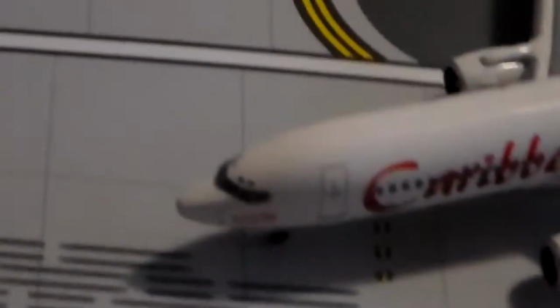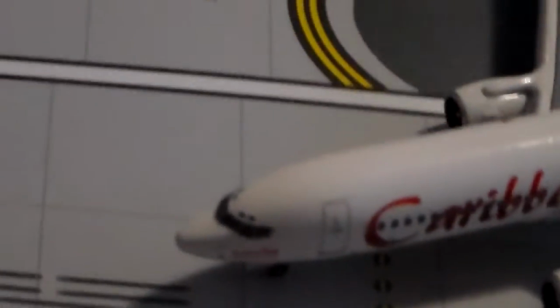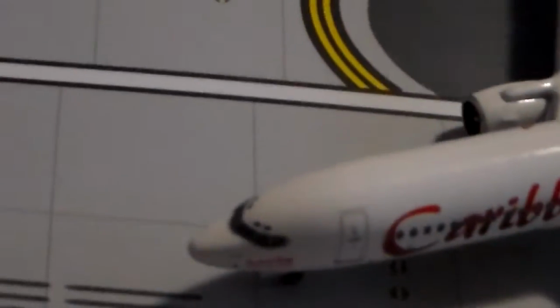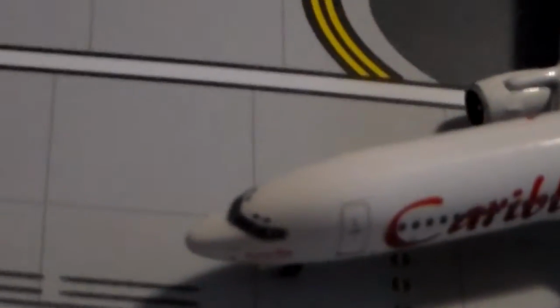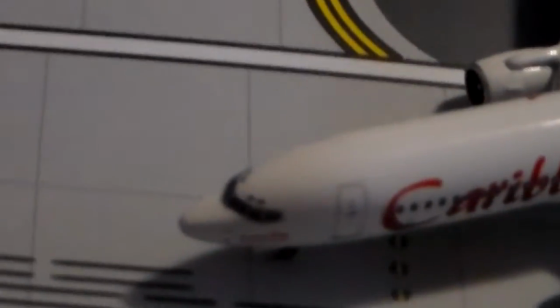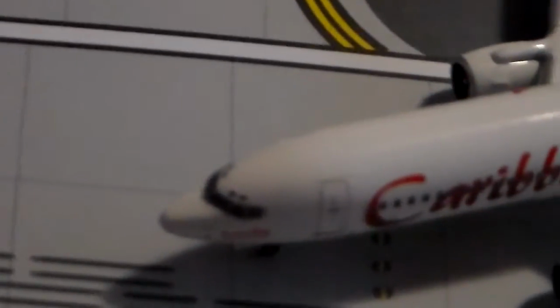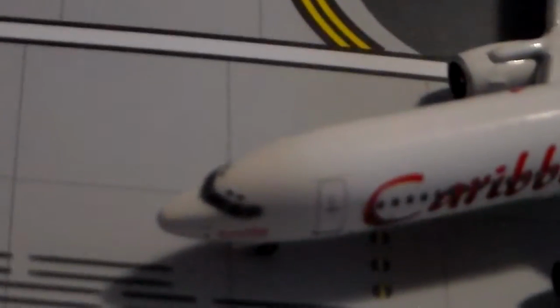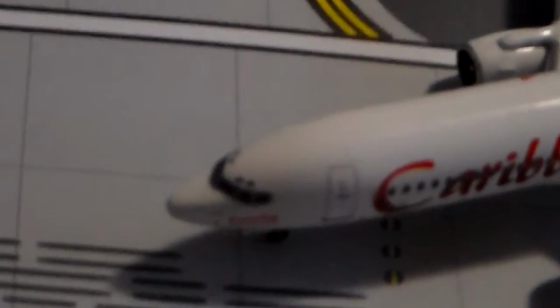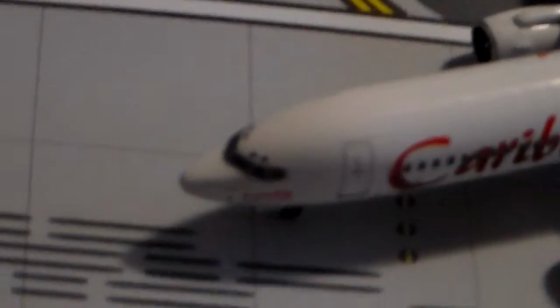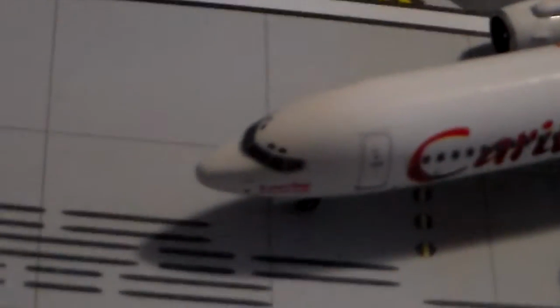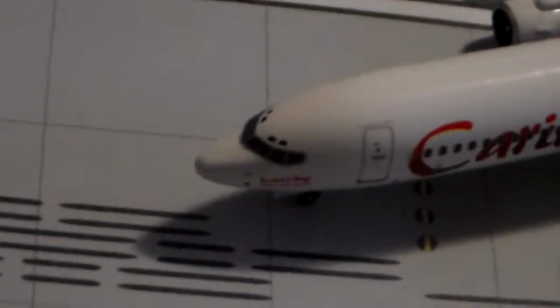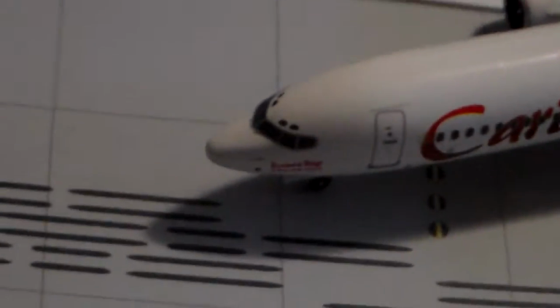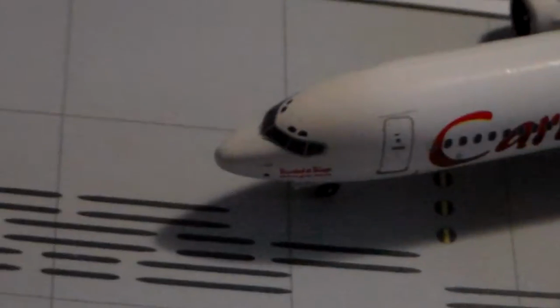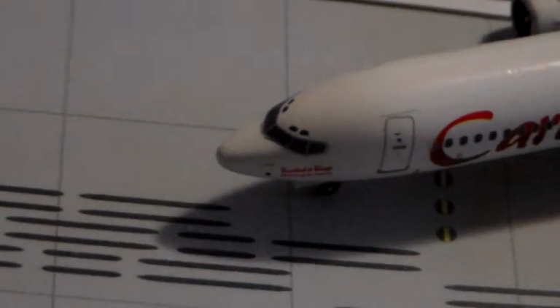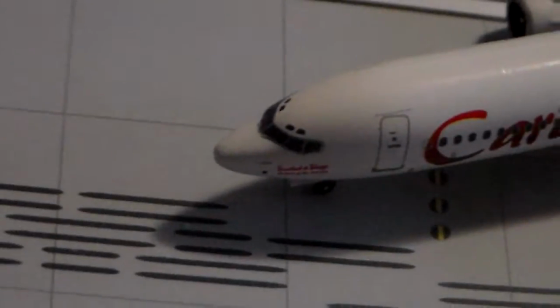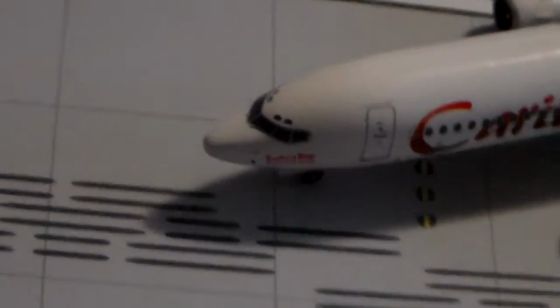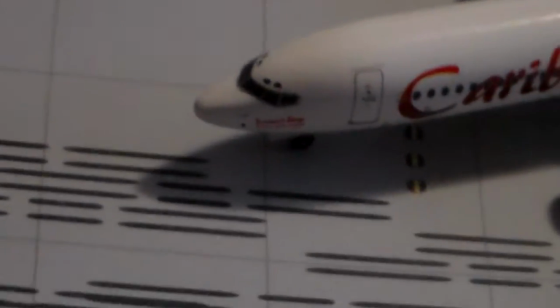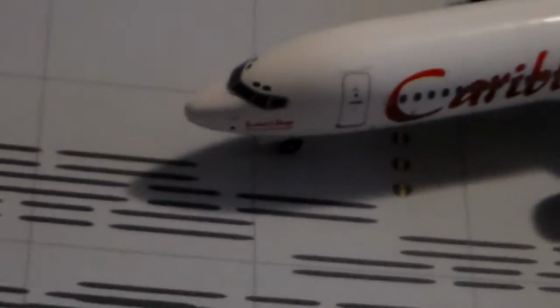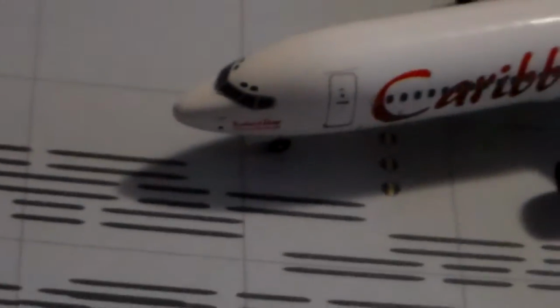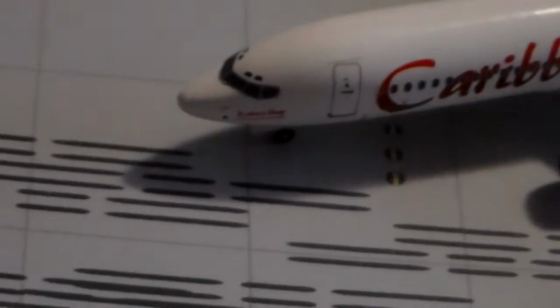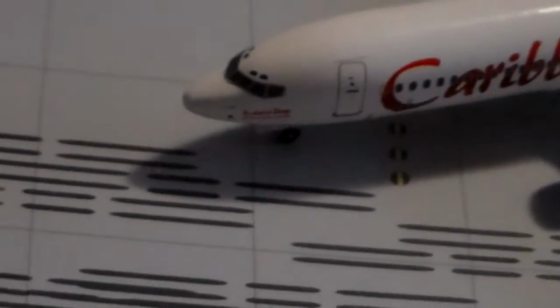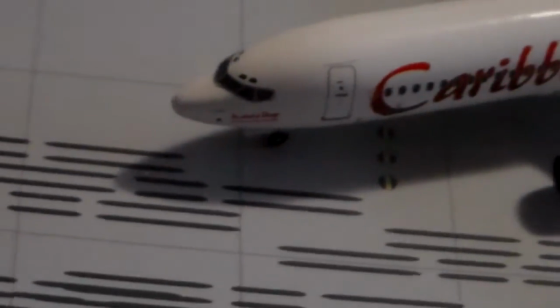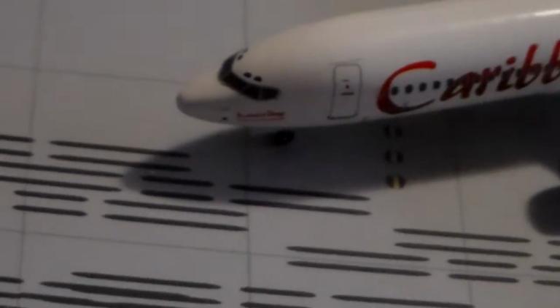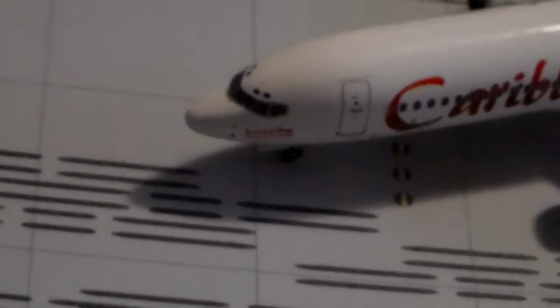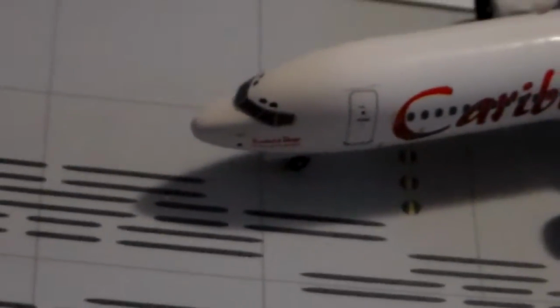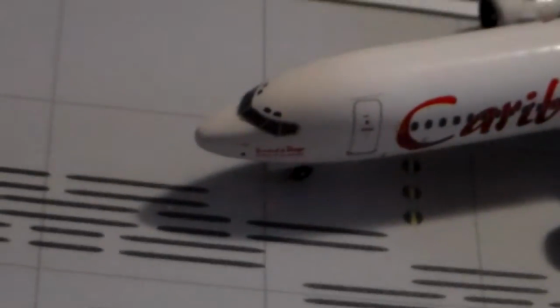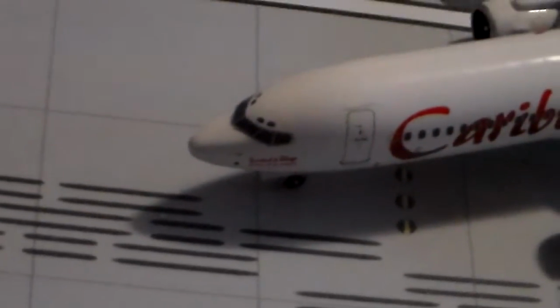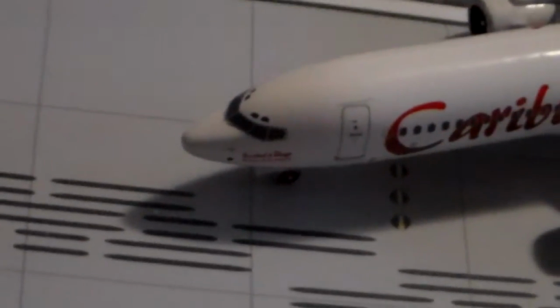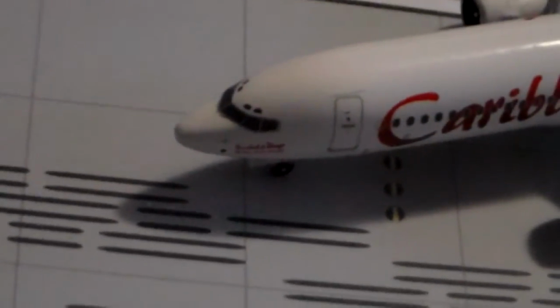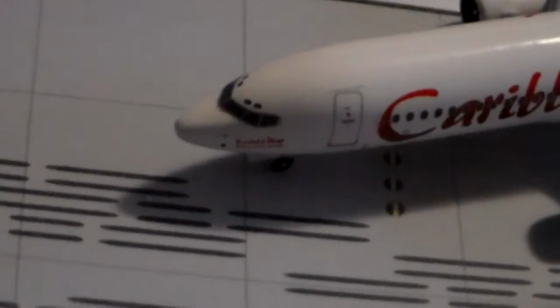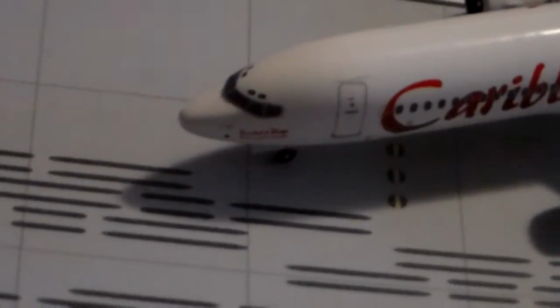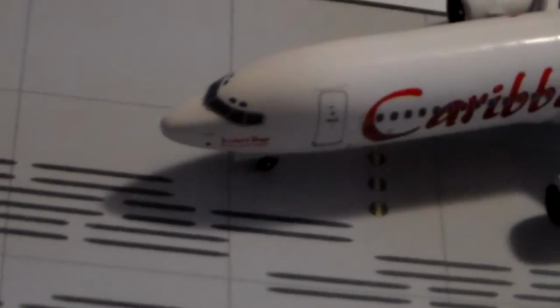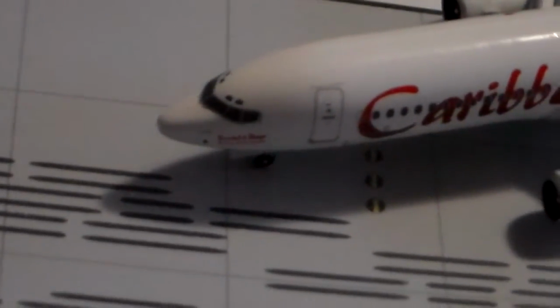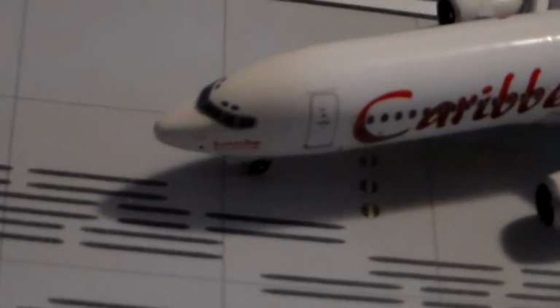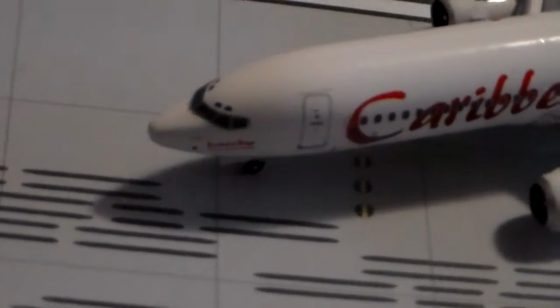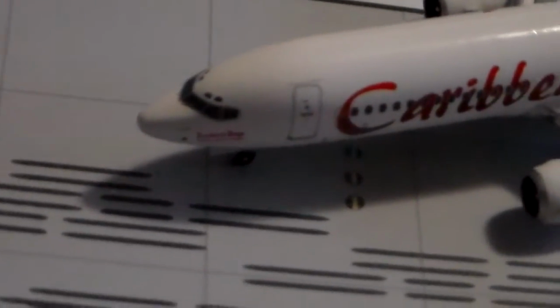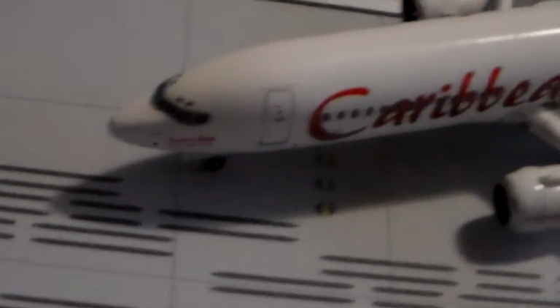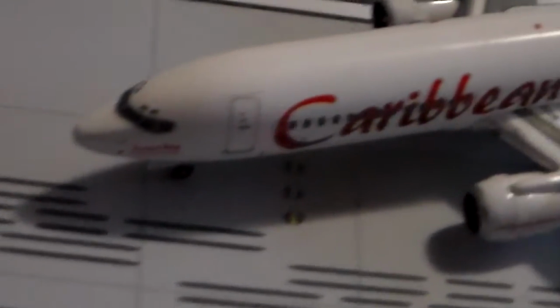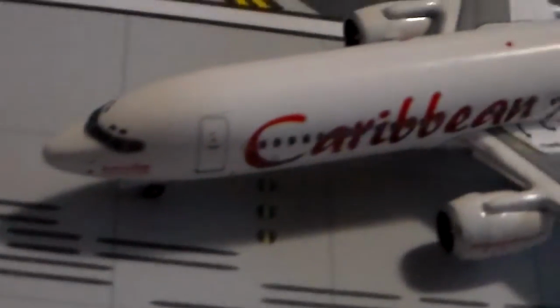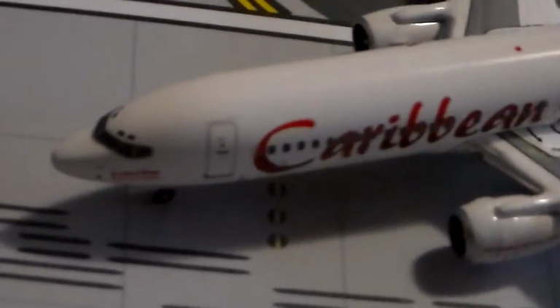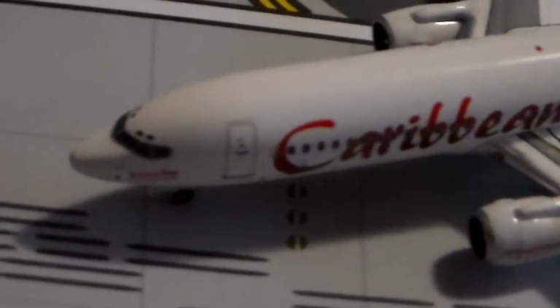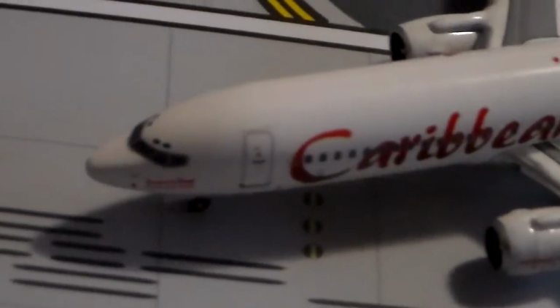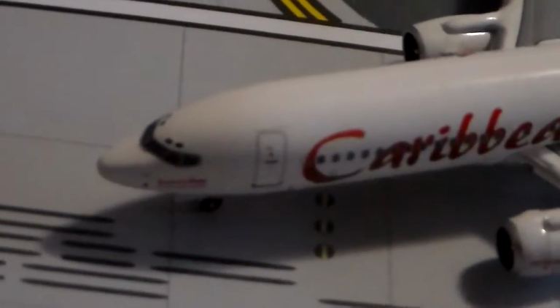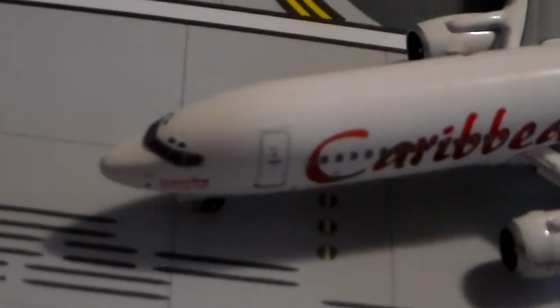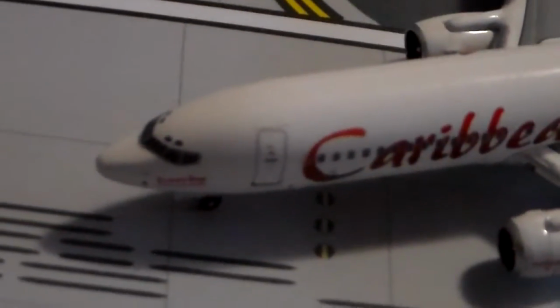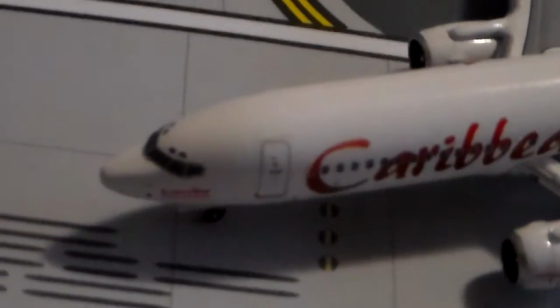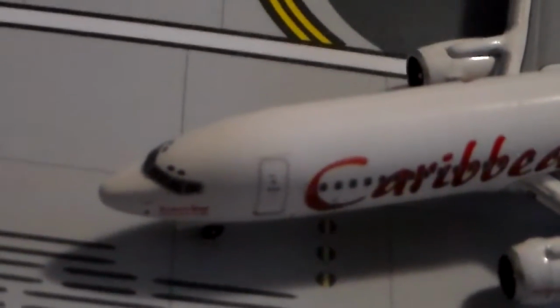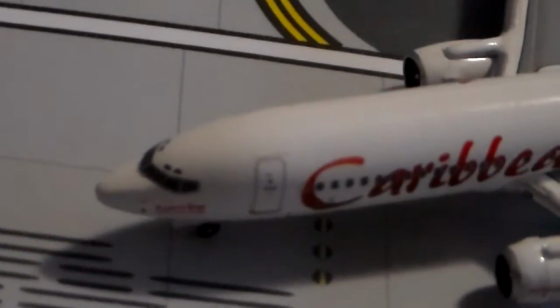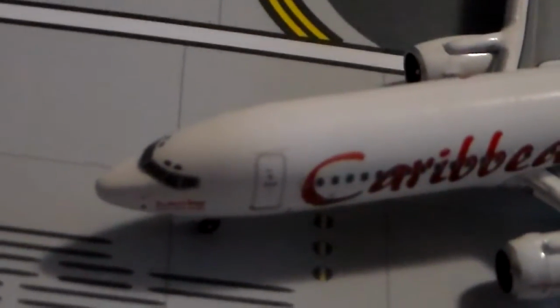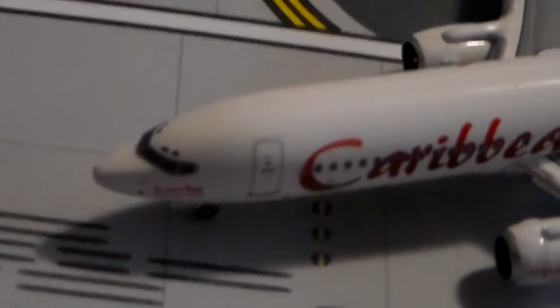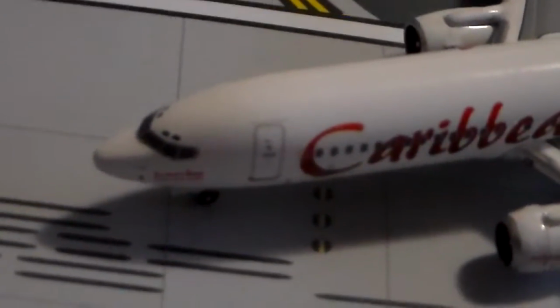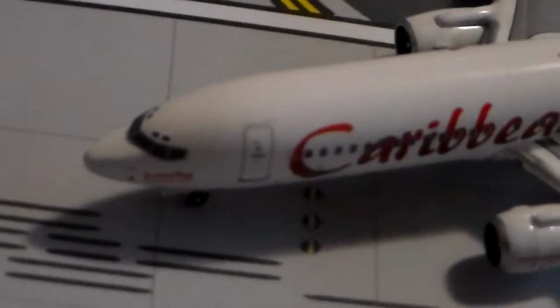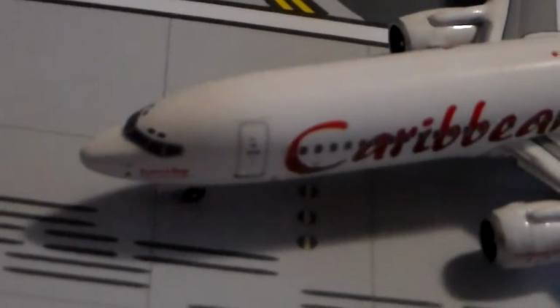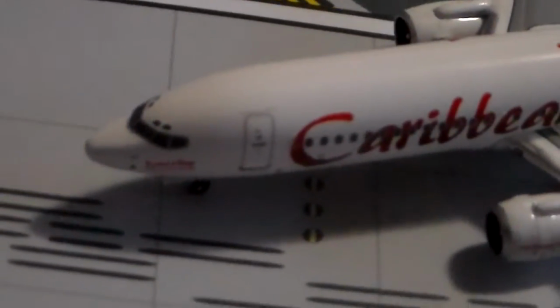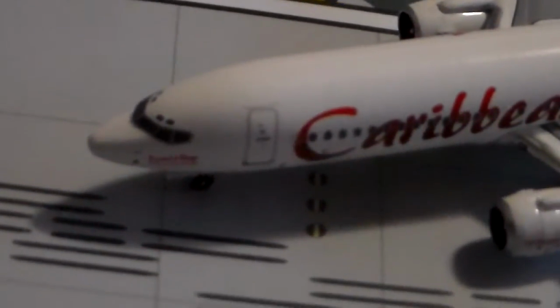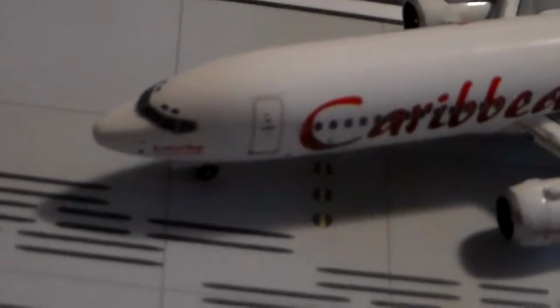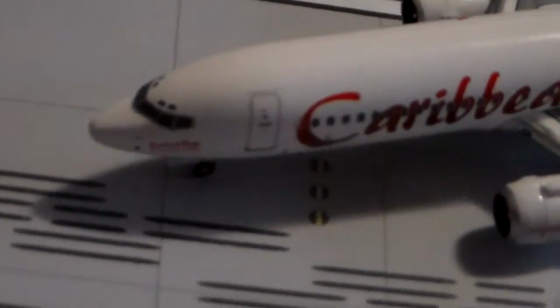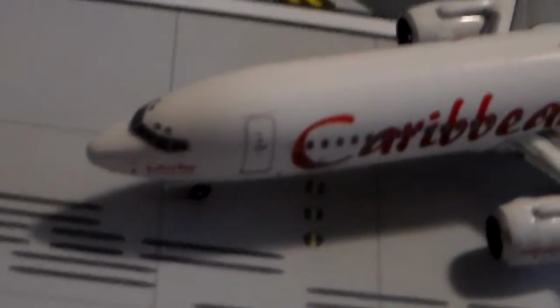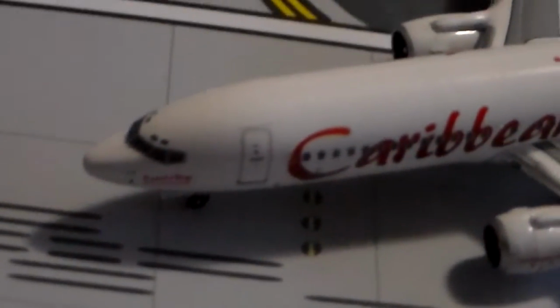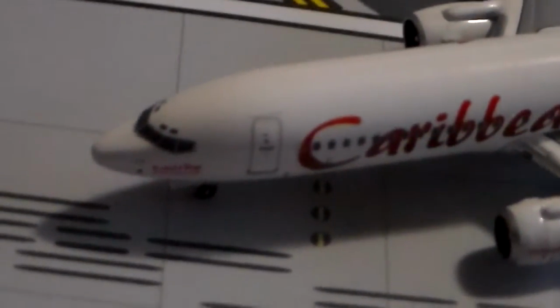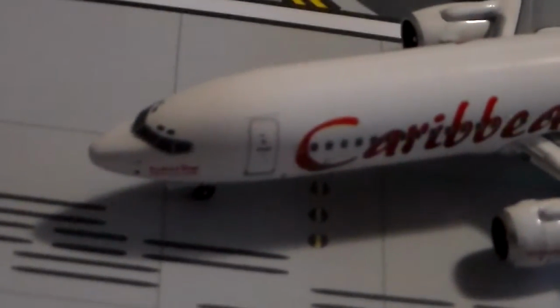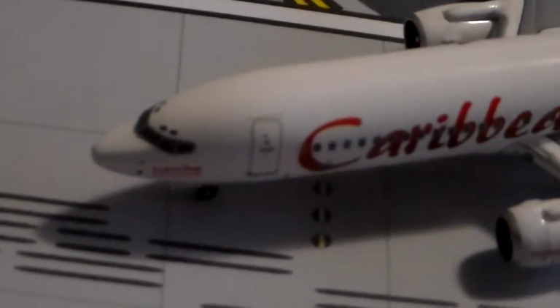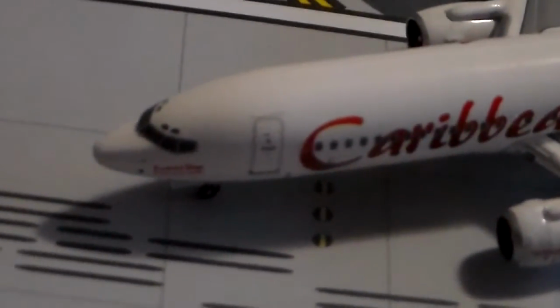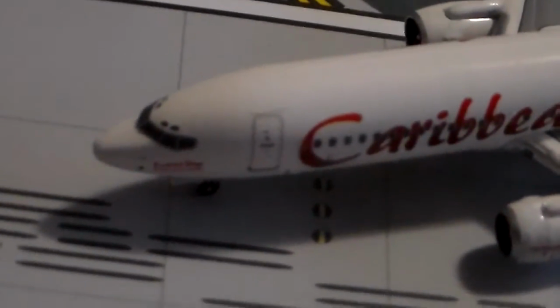Anyway, good detail on the nose. Cockpit windows are all good. Good detail on the L1 door here.